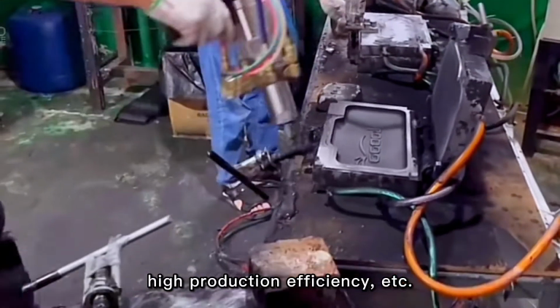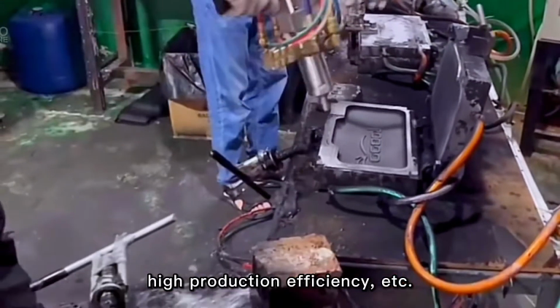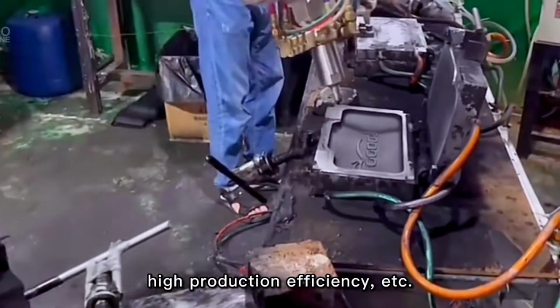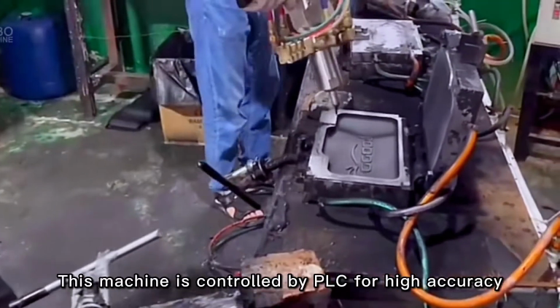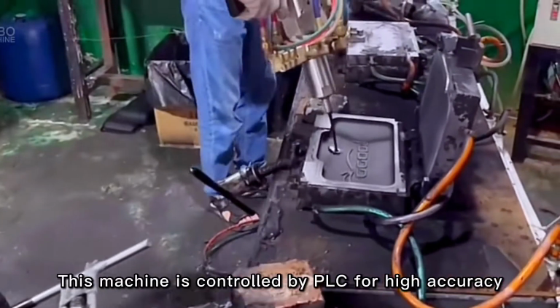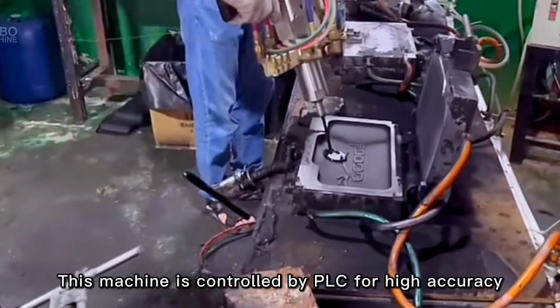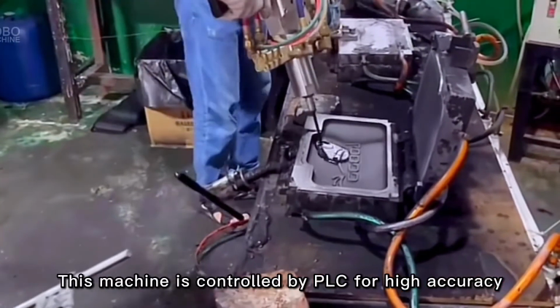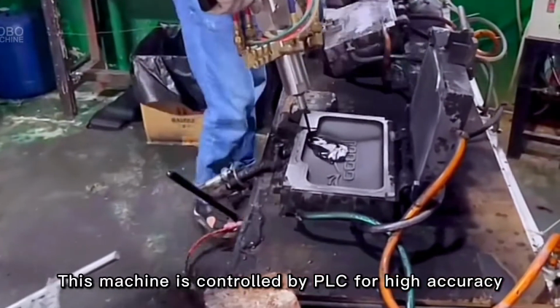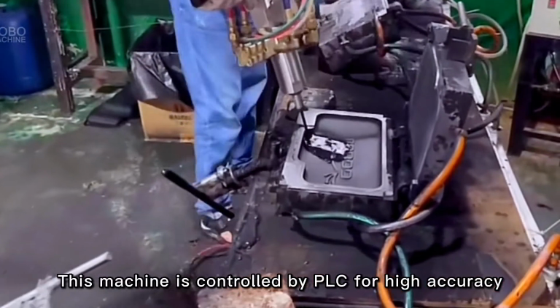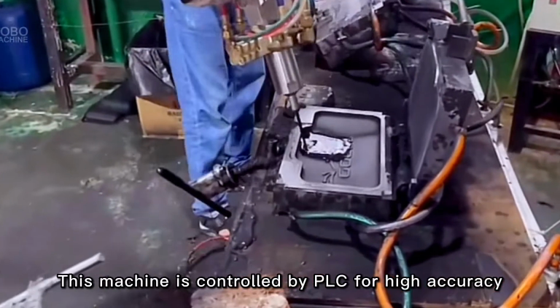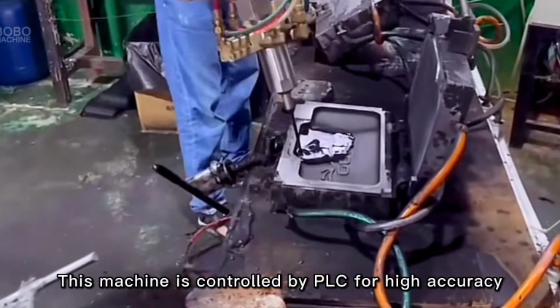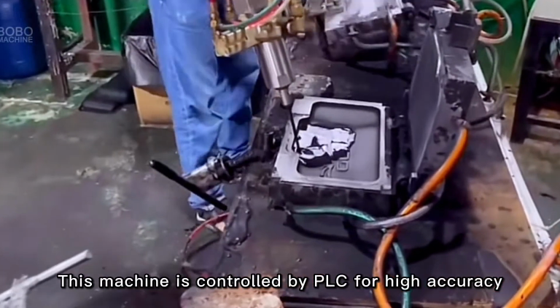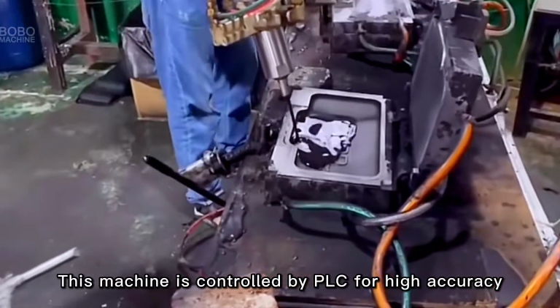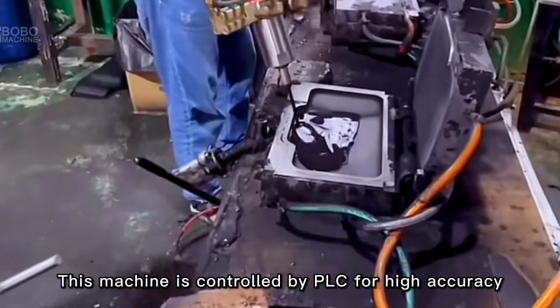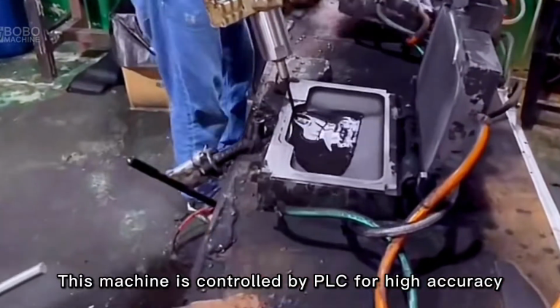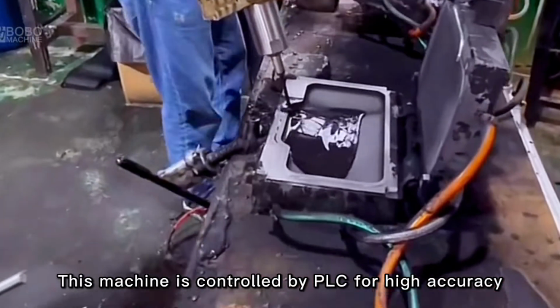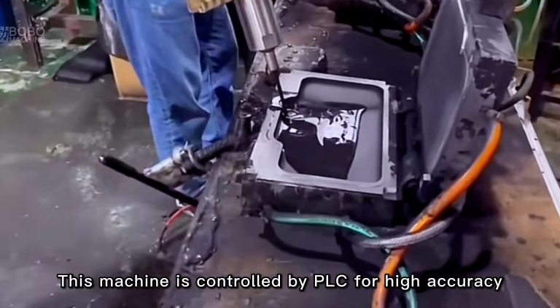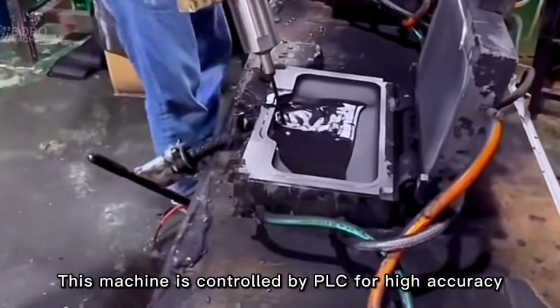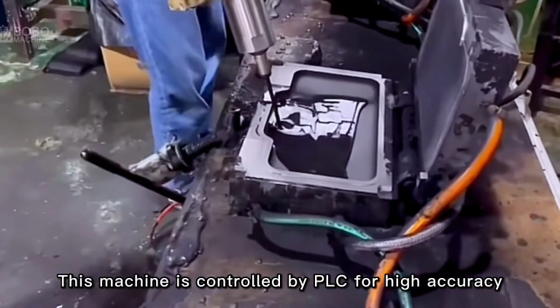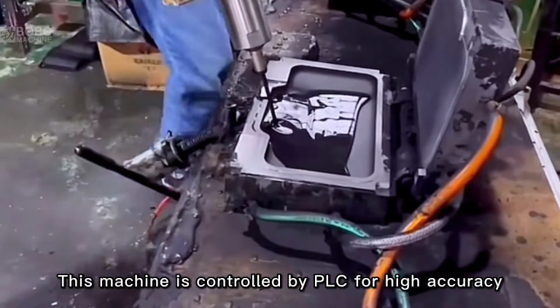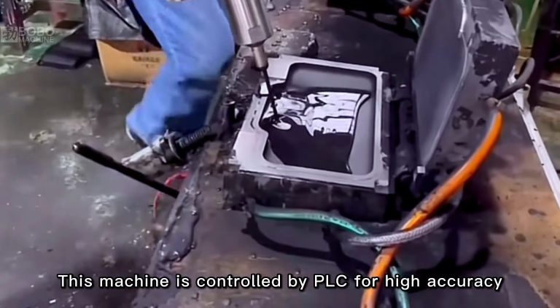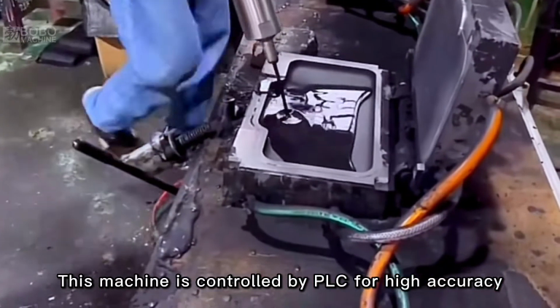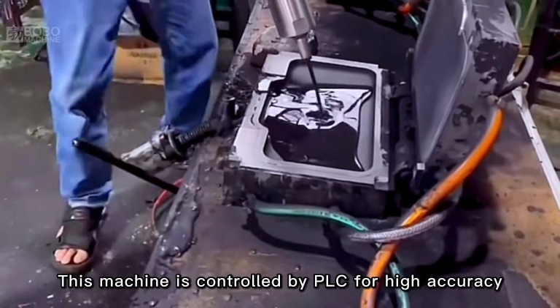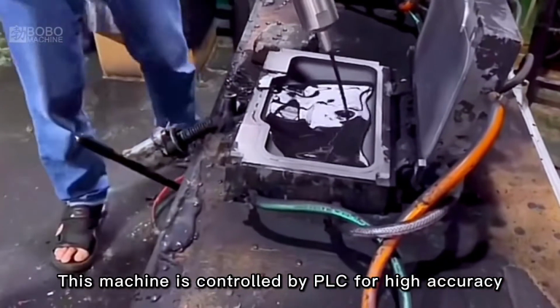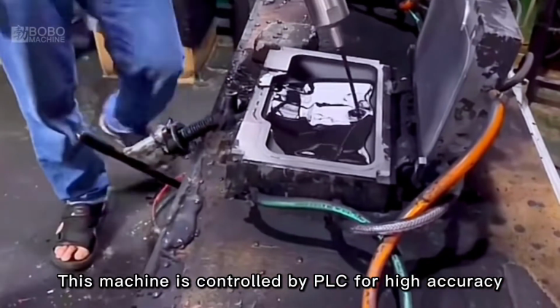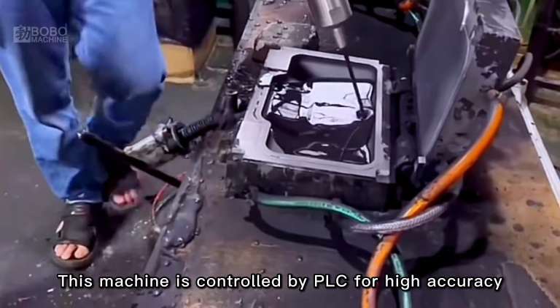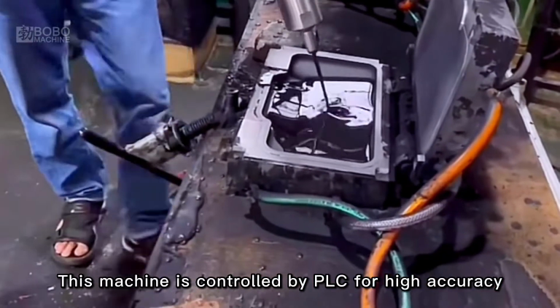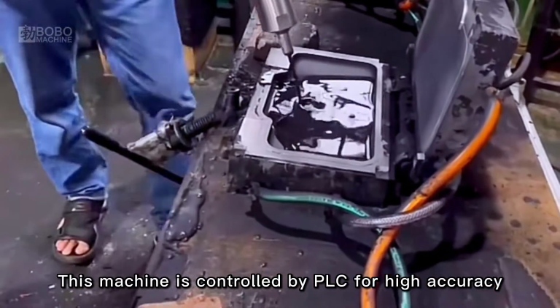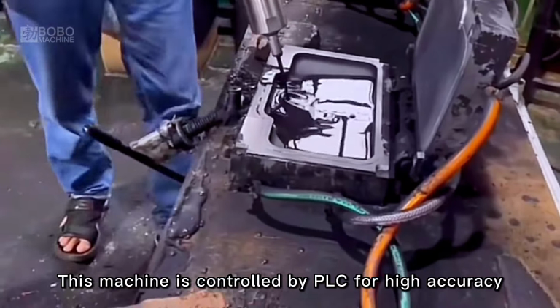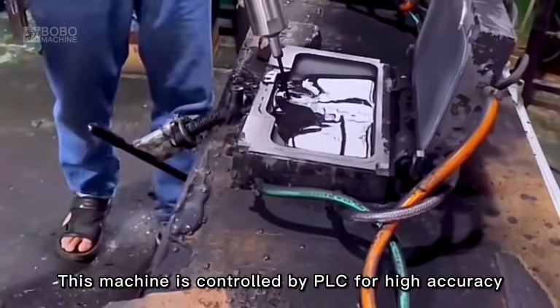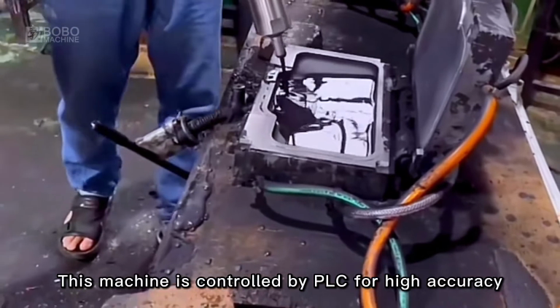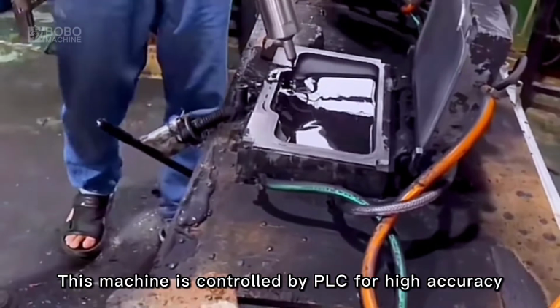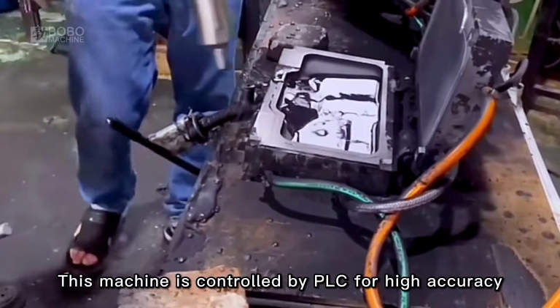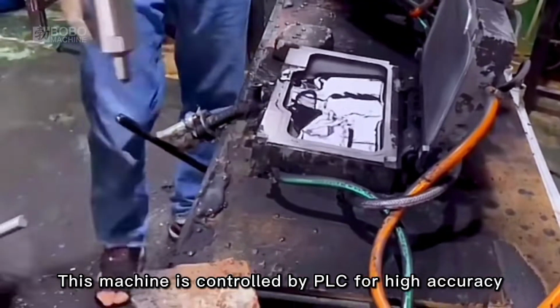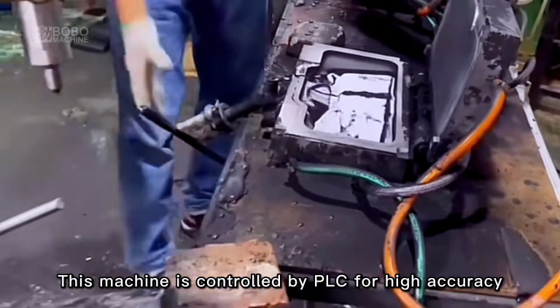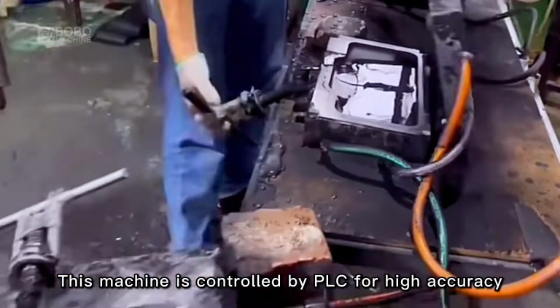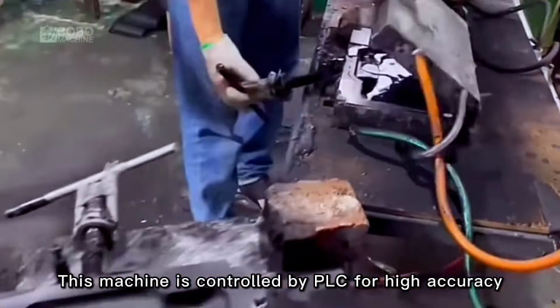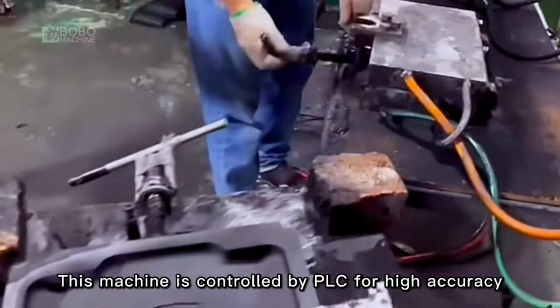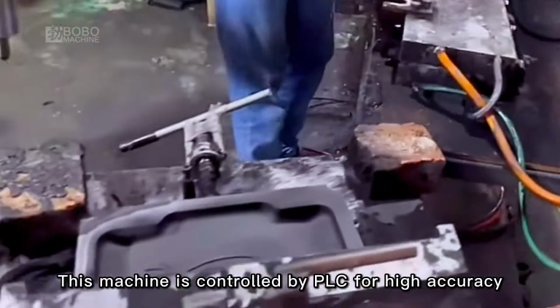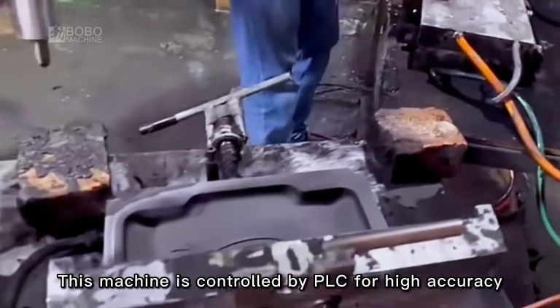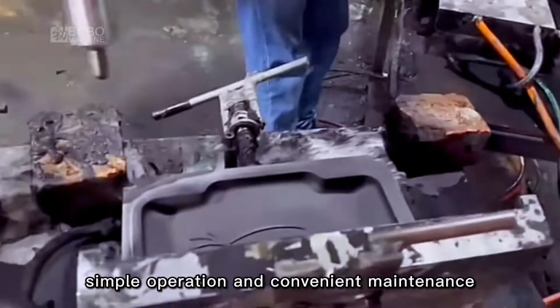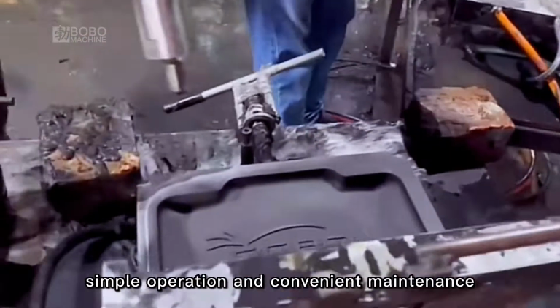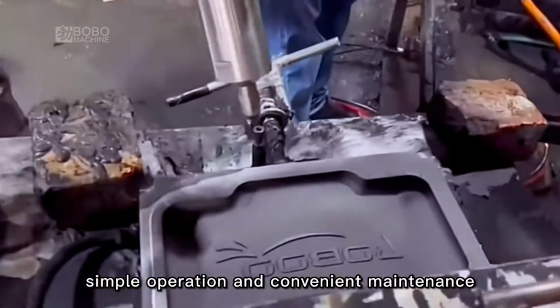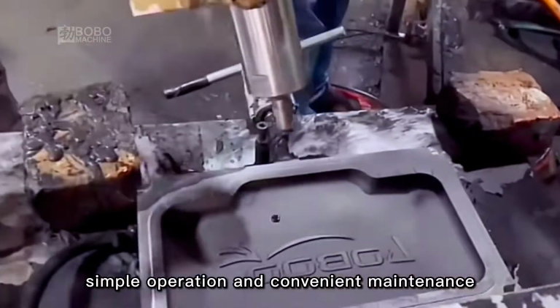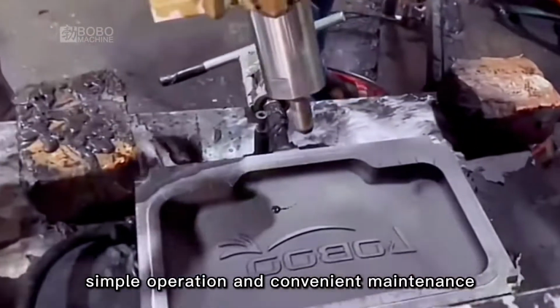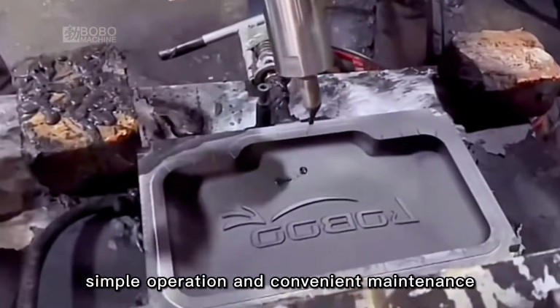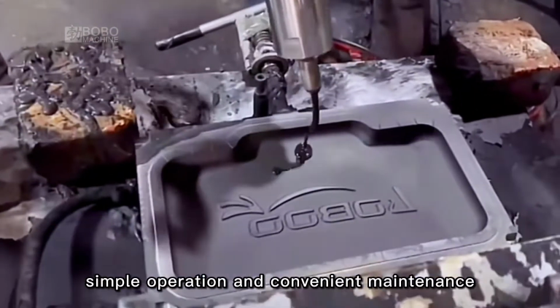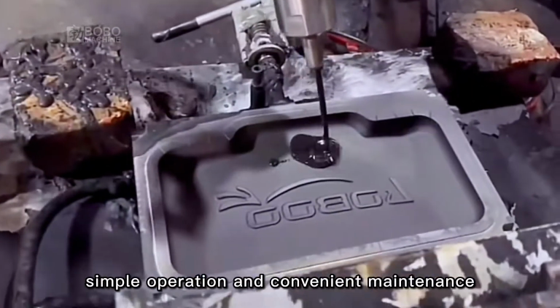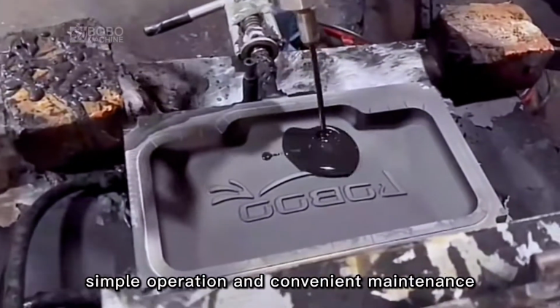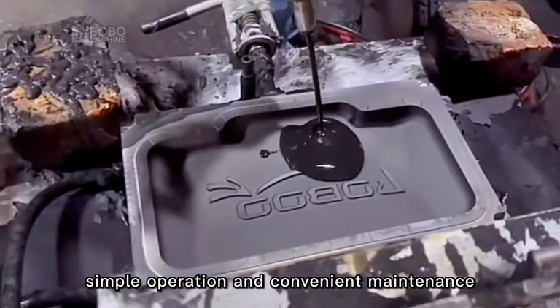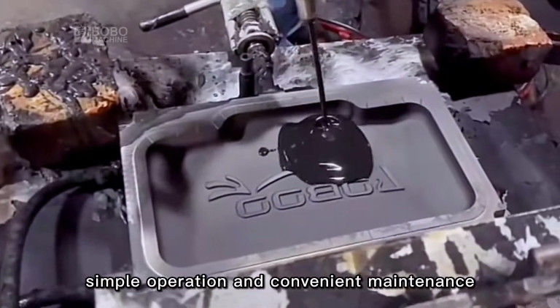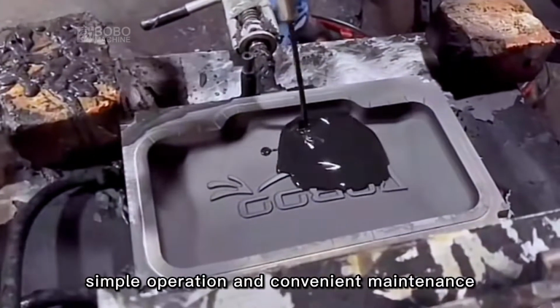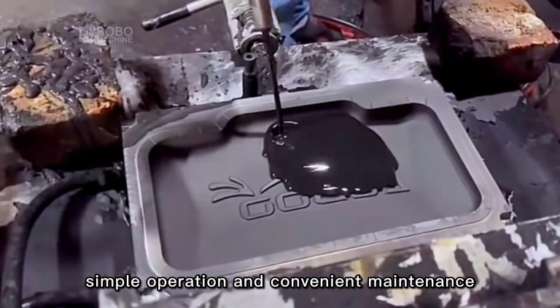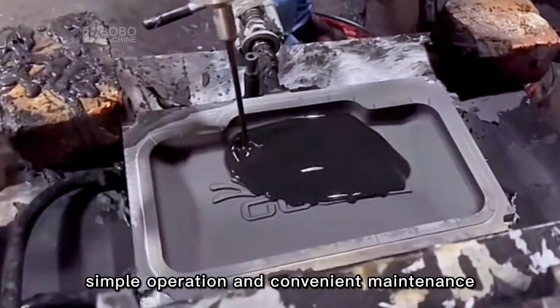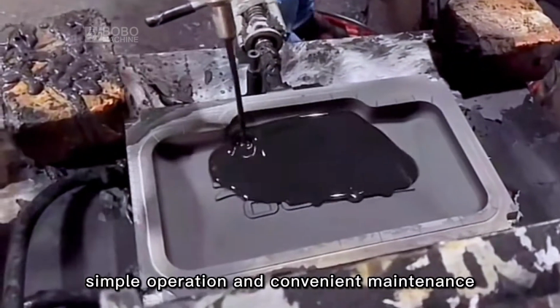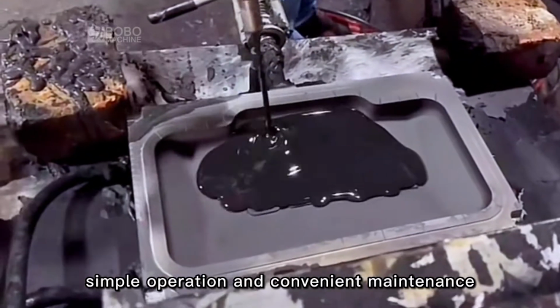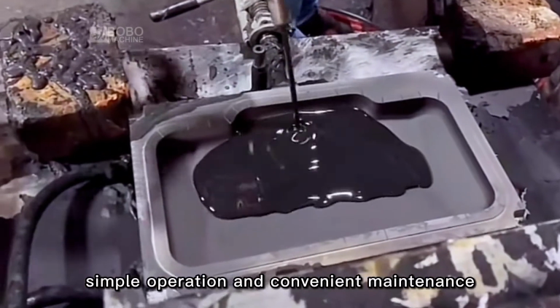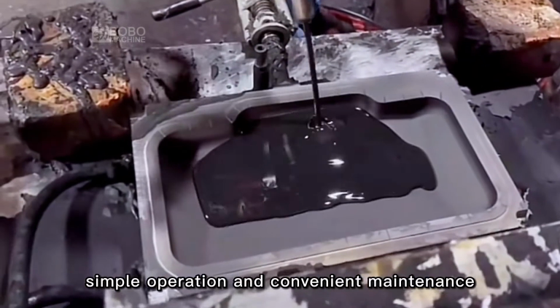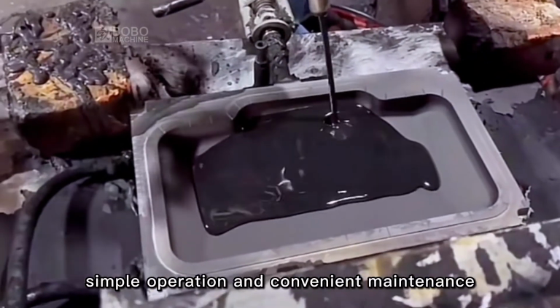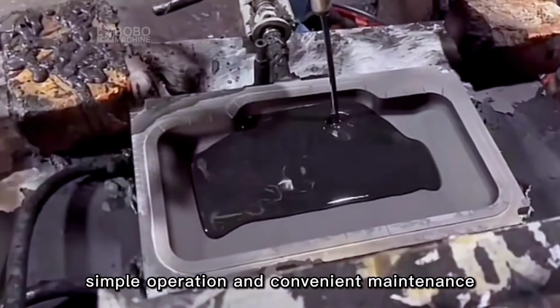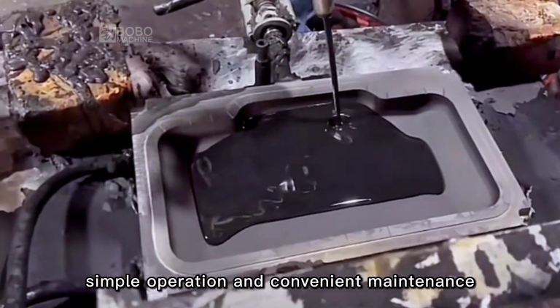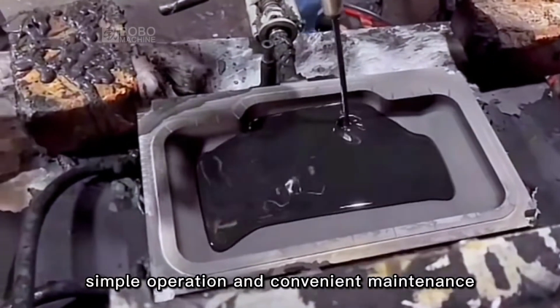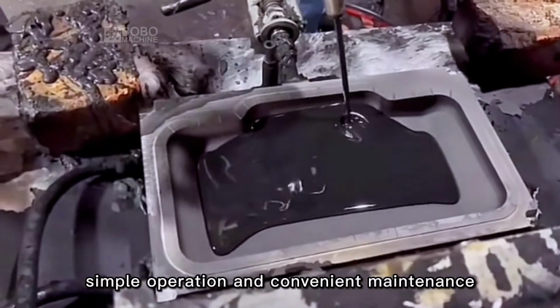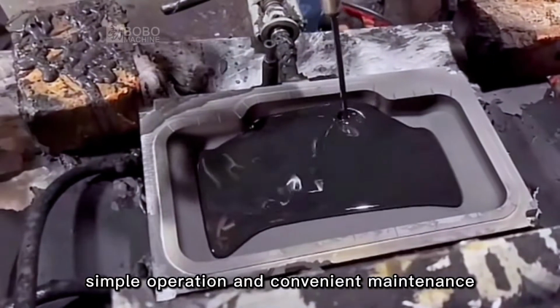This machine is controlled by PLC for high accuracy, simple operation, and convenient maintenance.